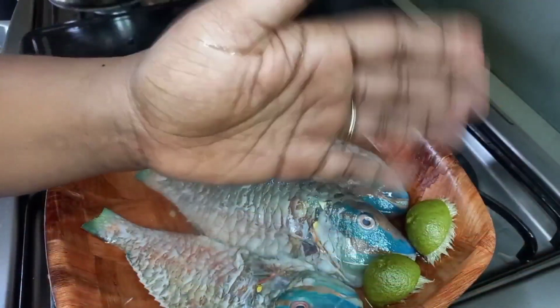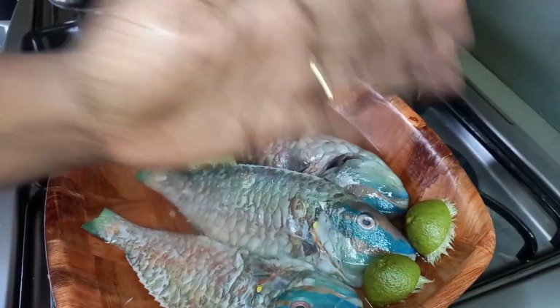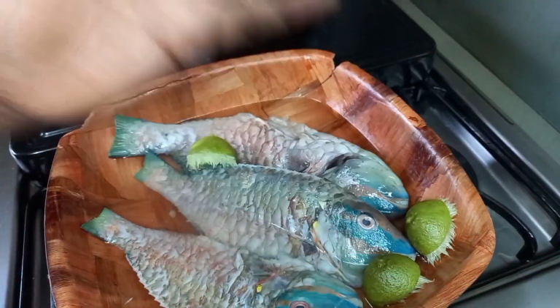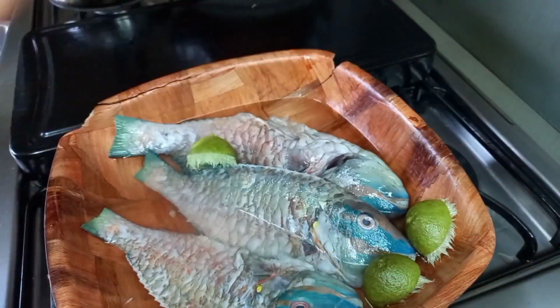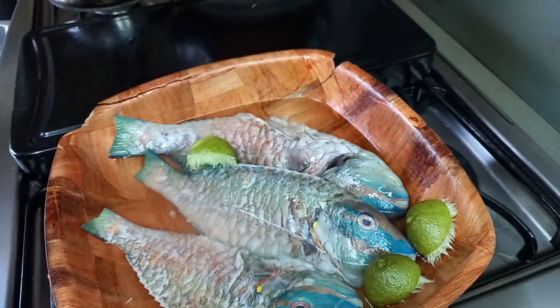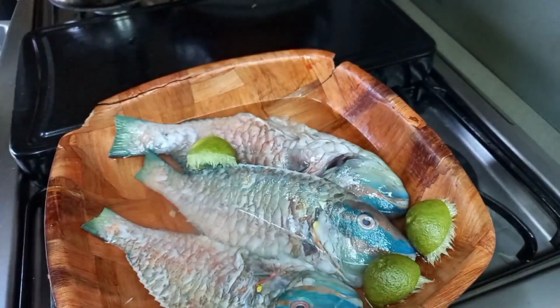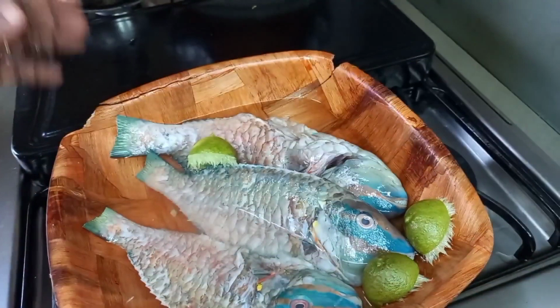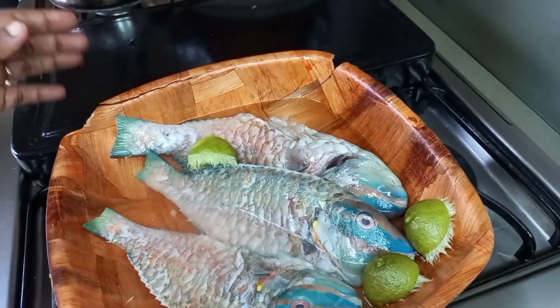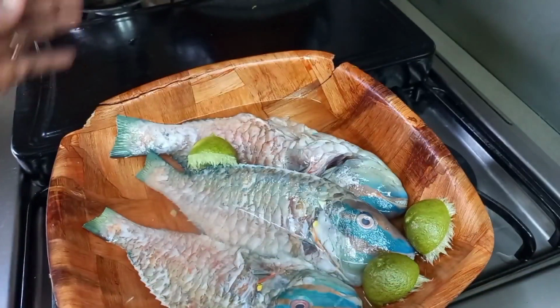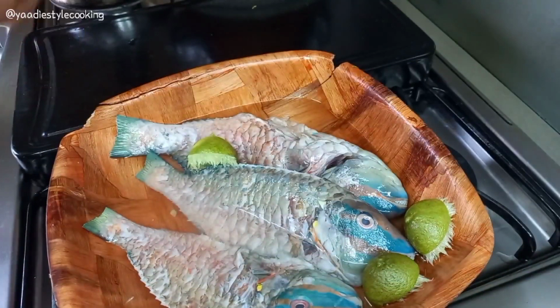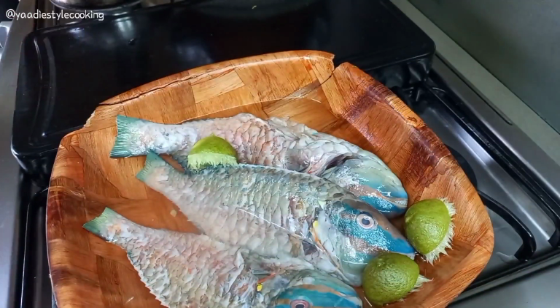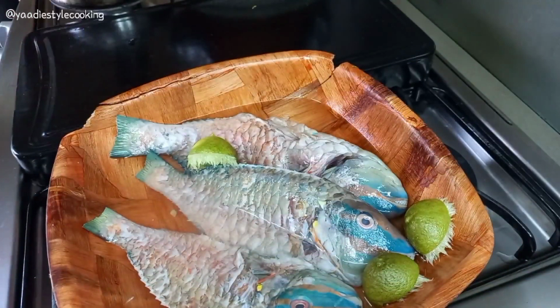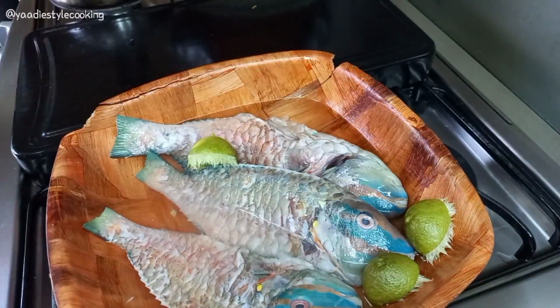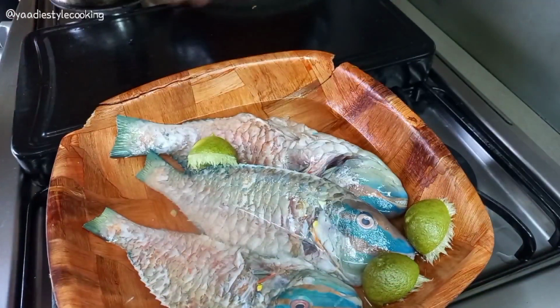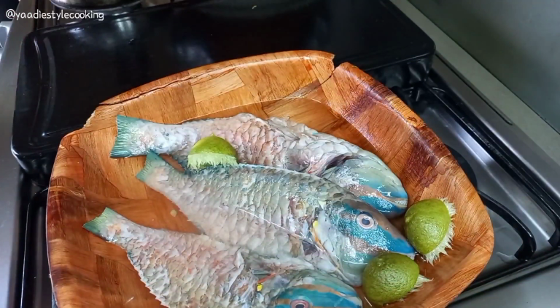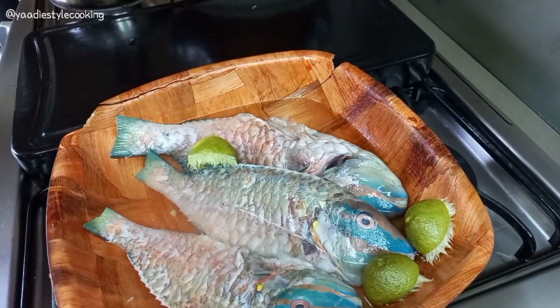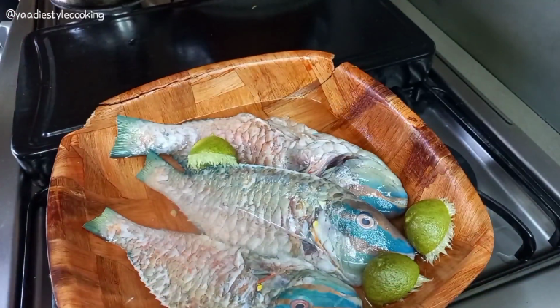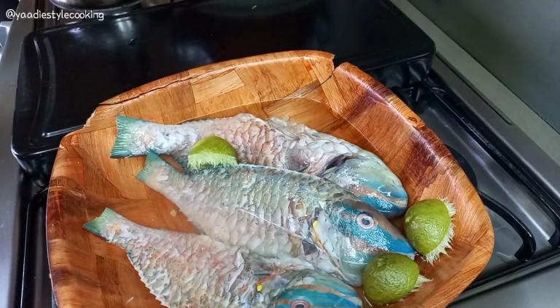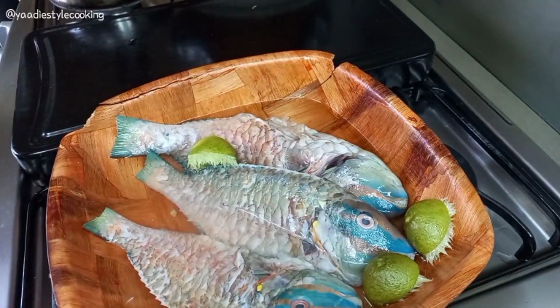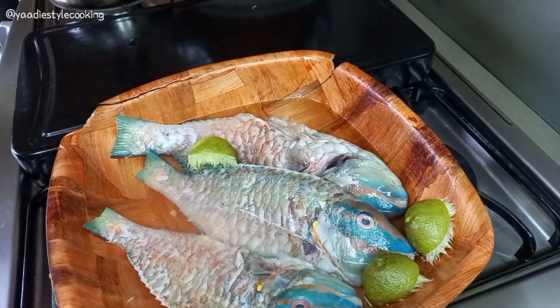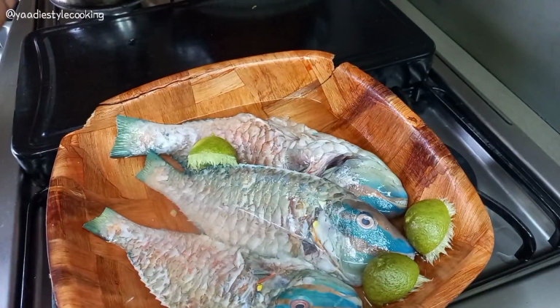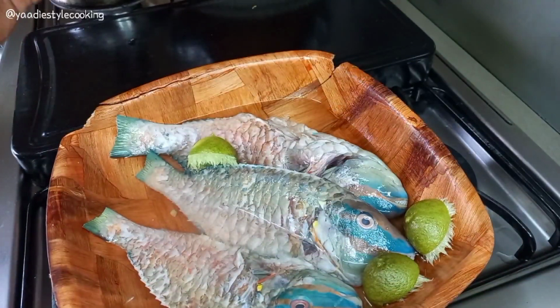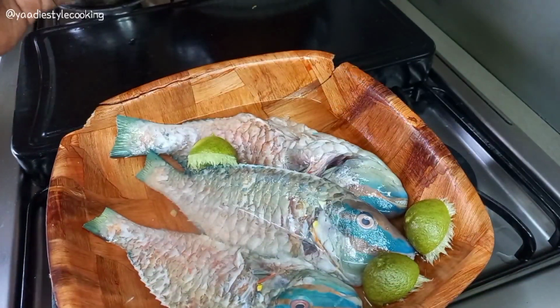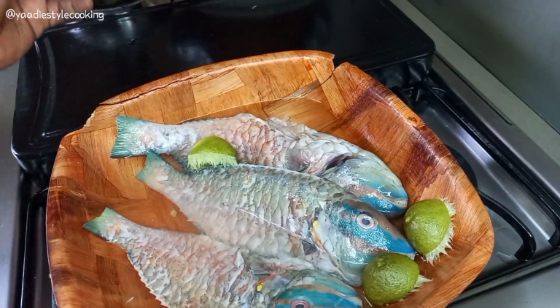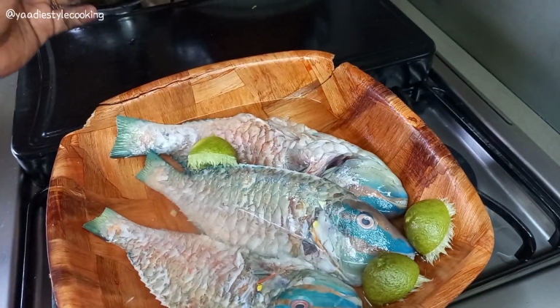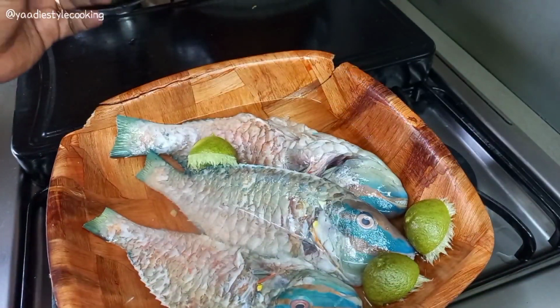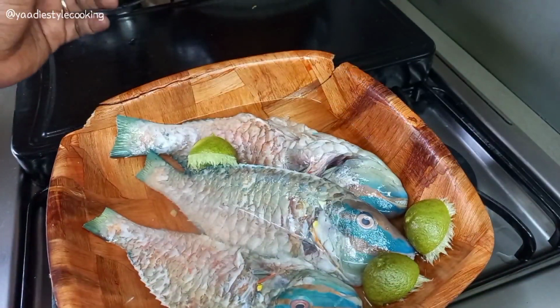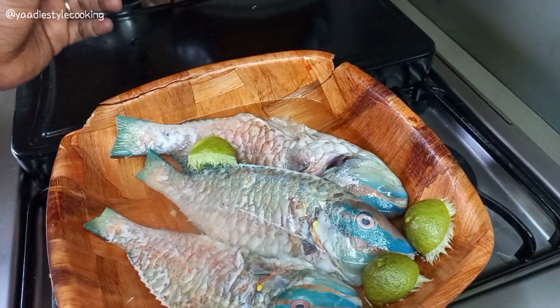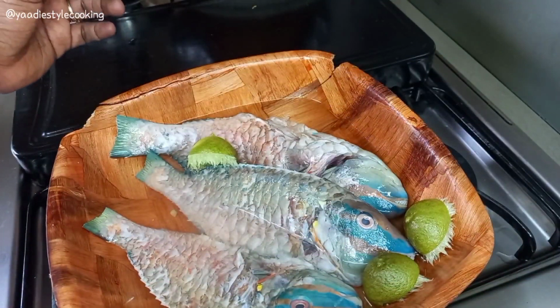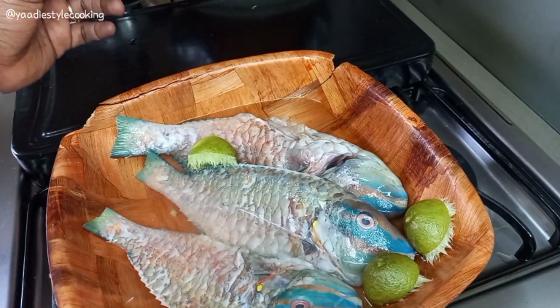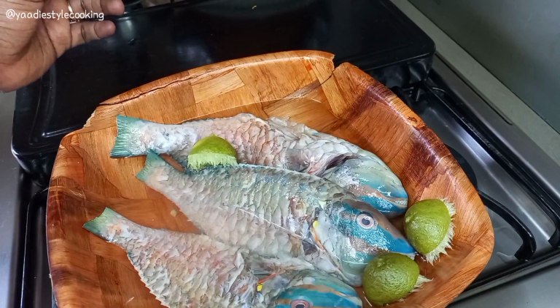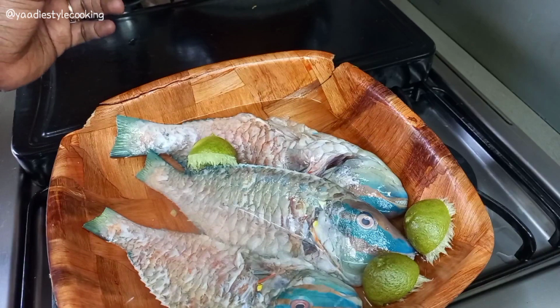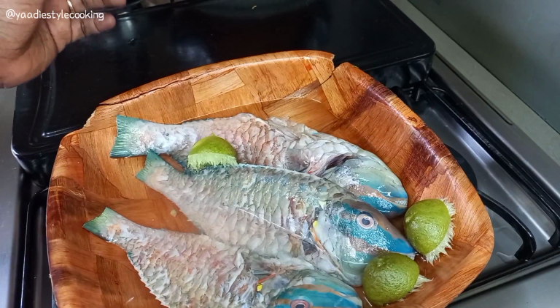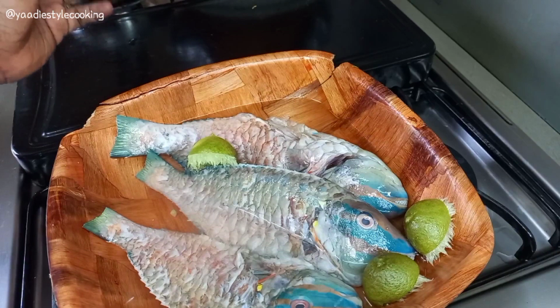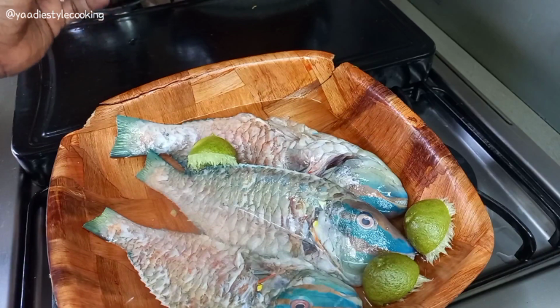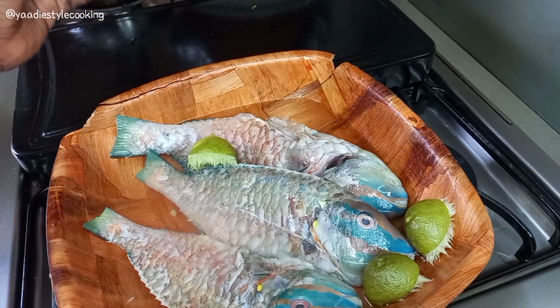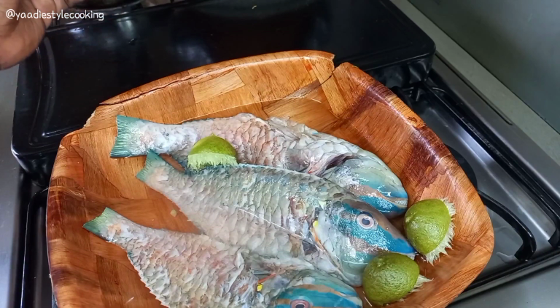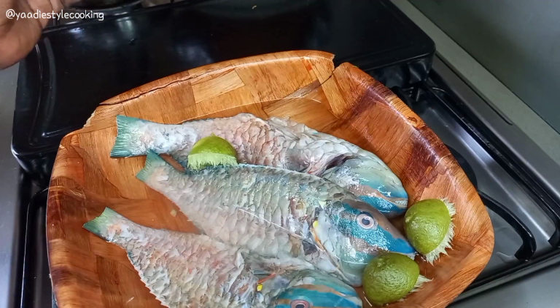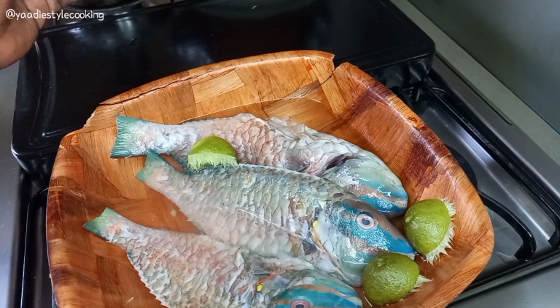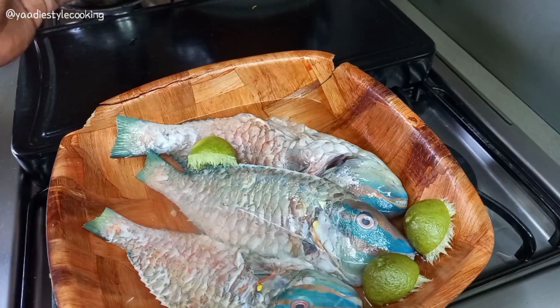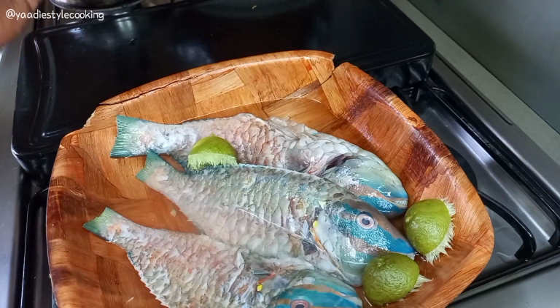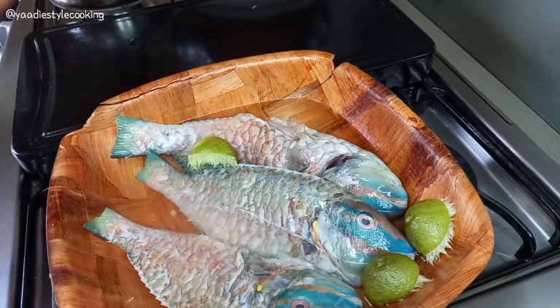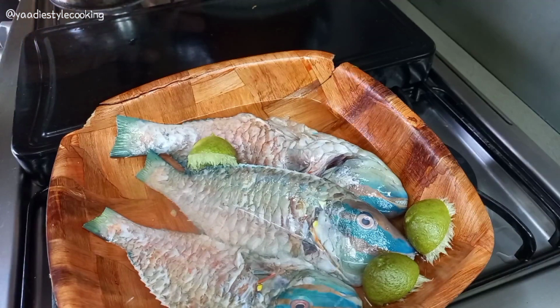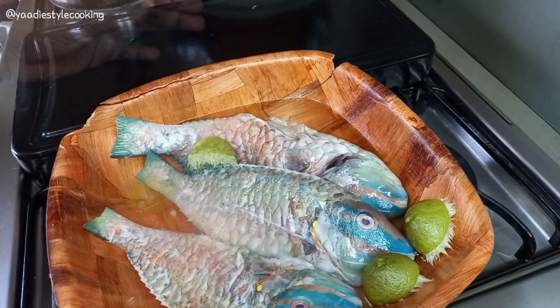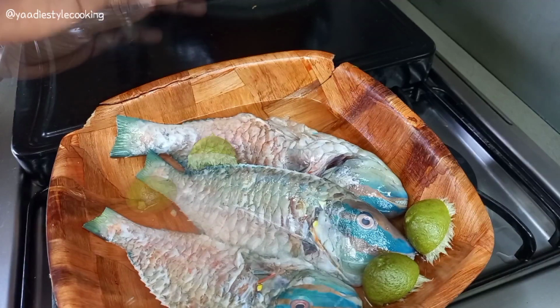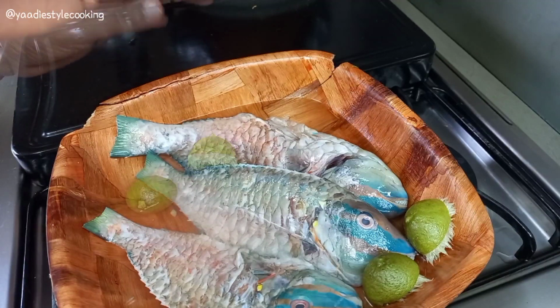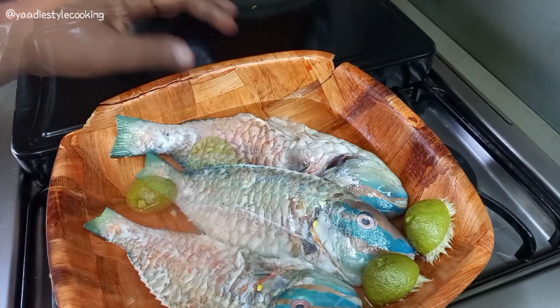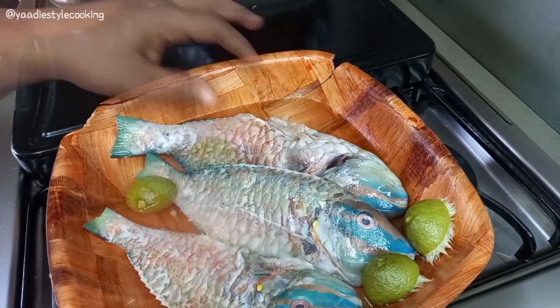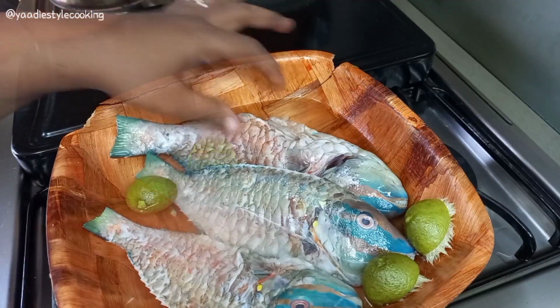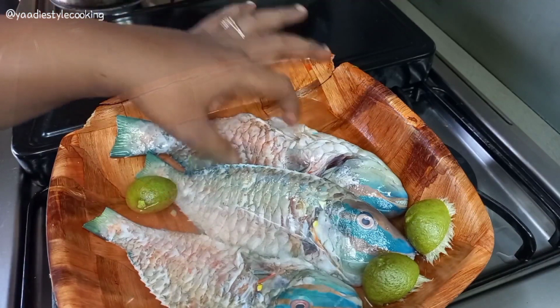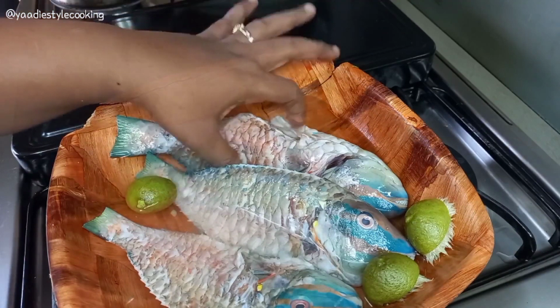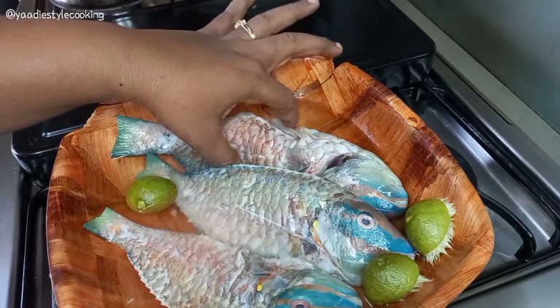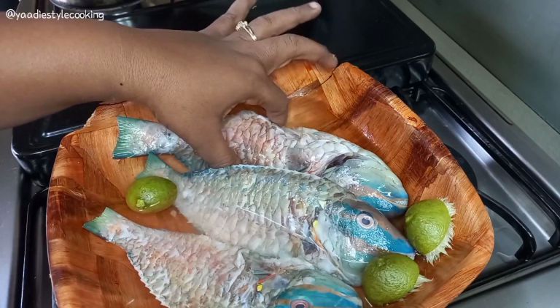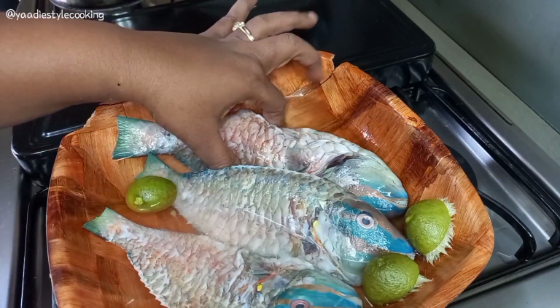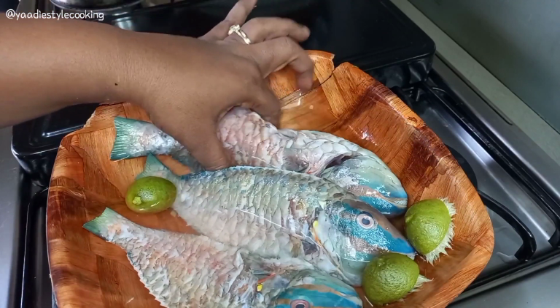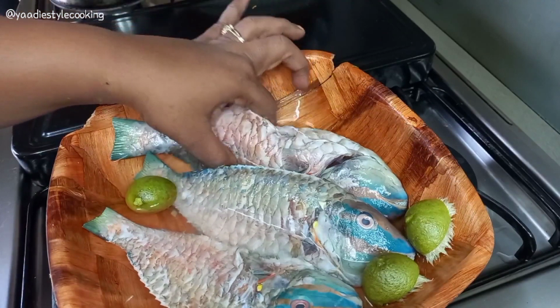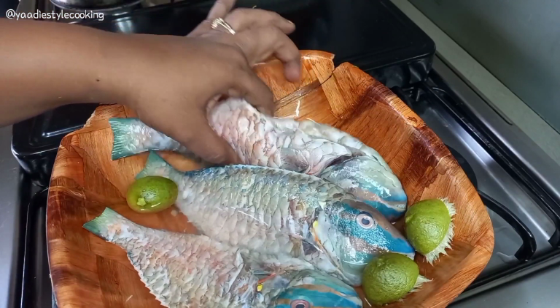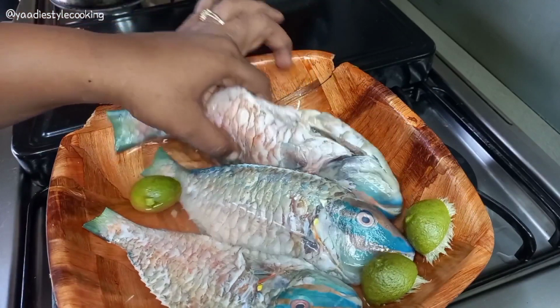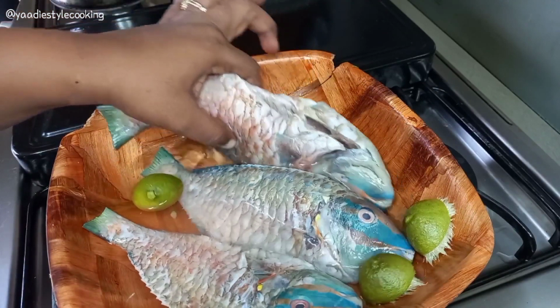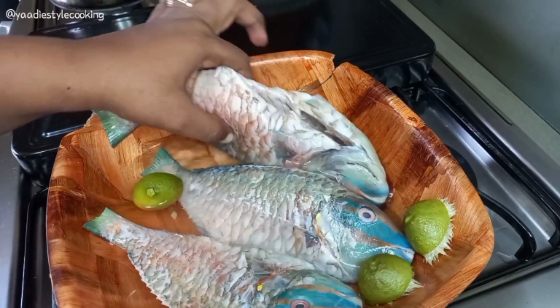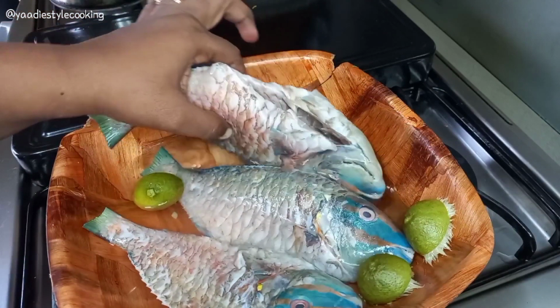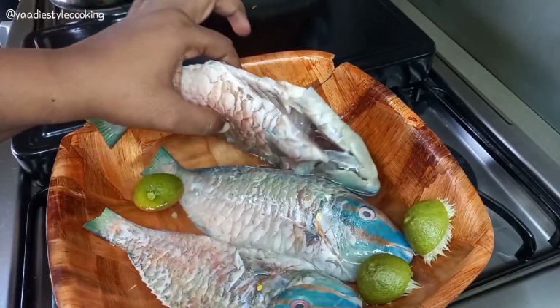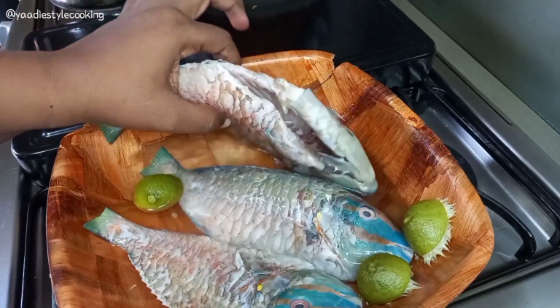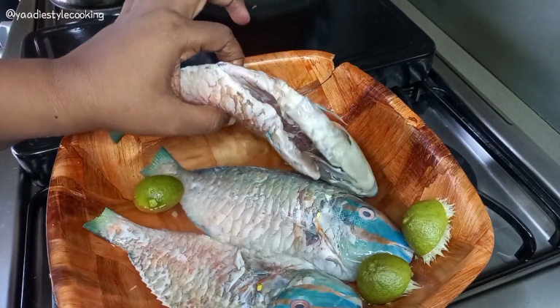Hi guys, today we are making some brown stew fish — fresh fish and brown stew.